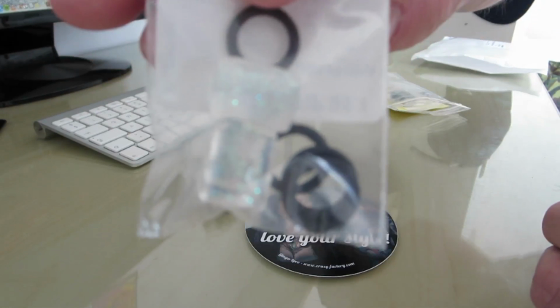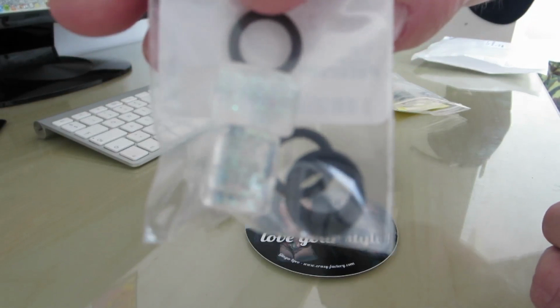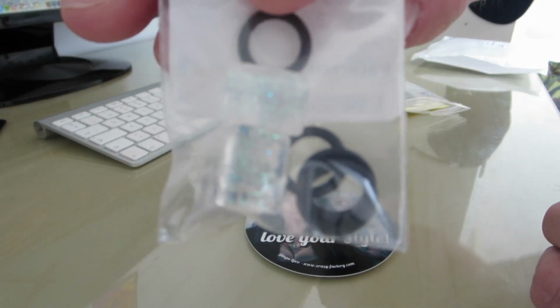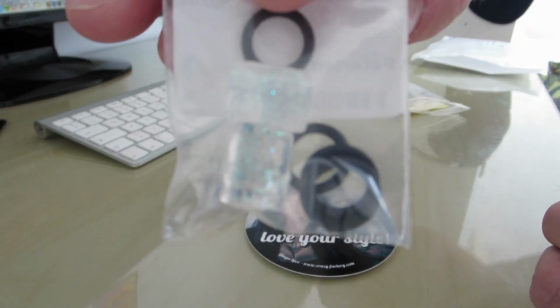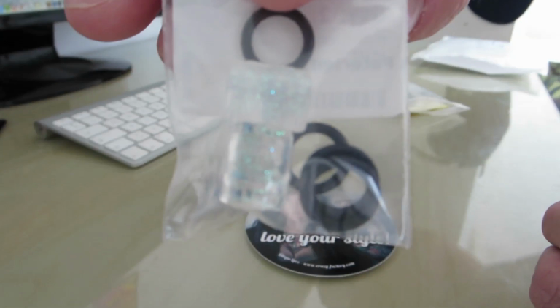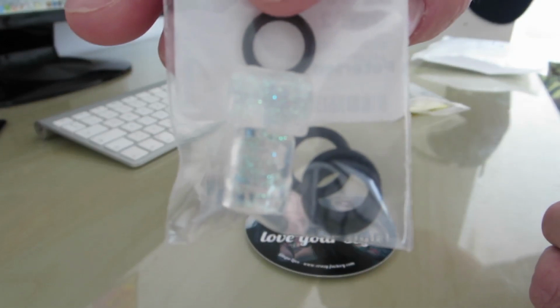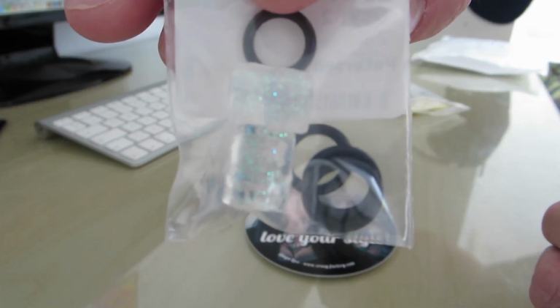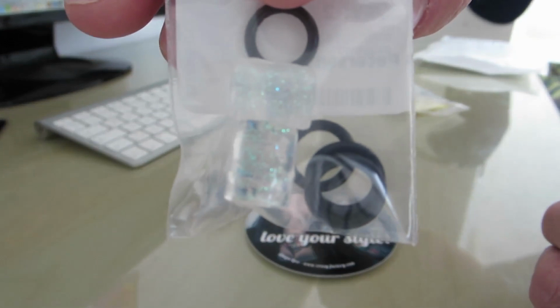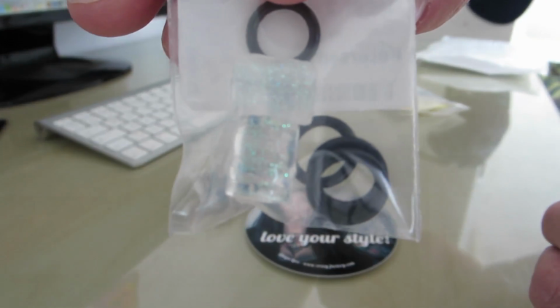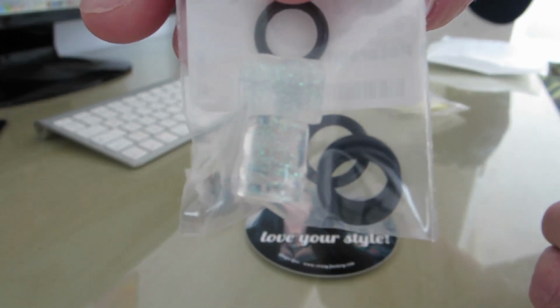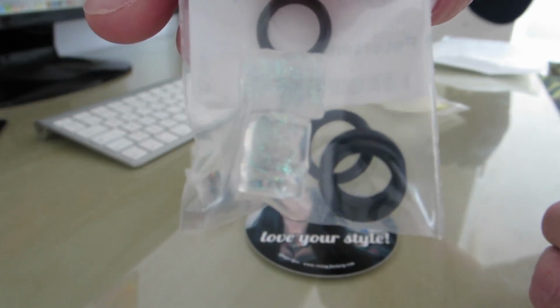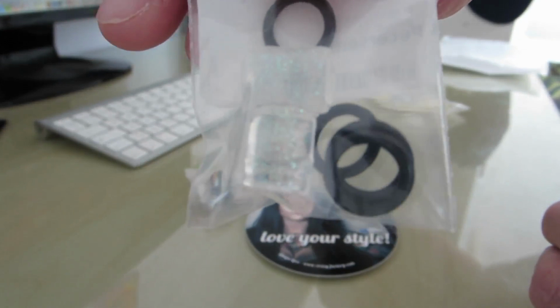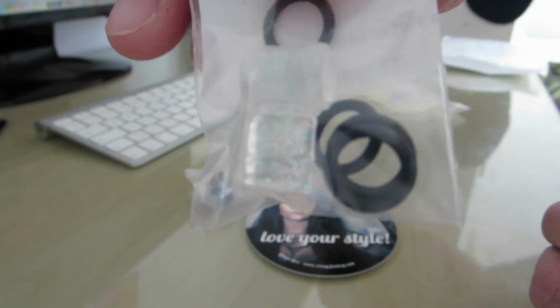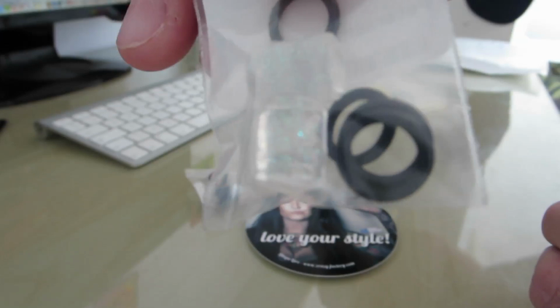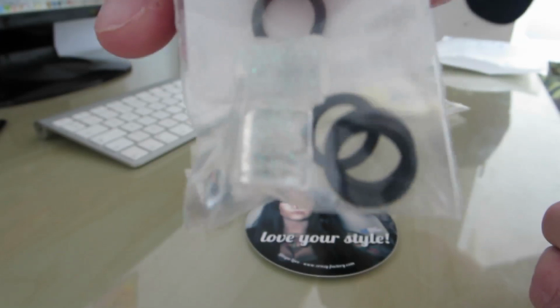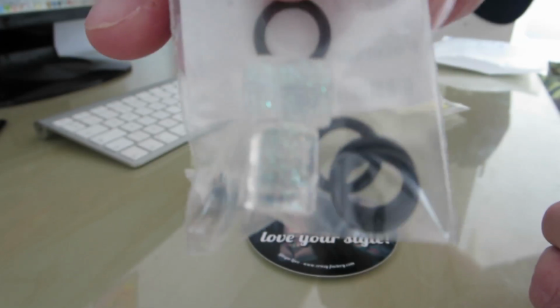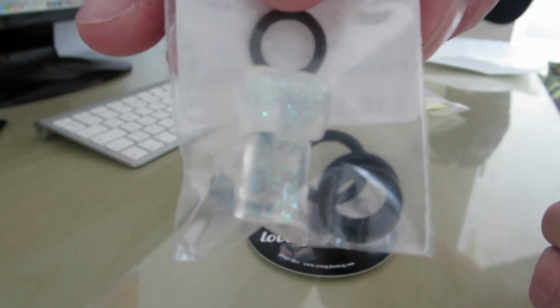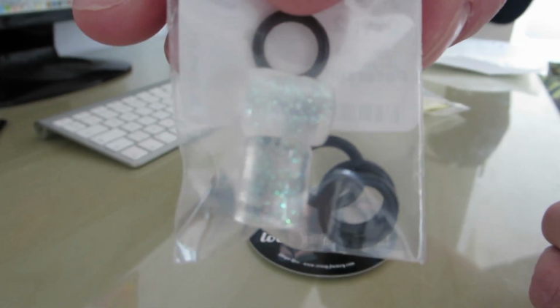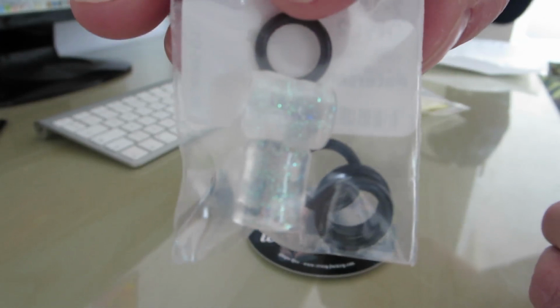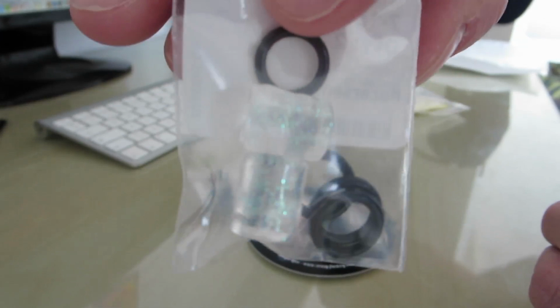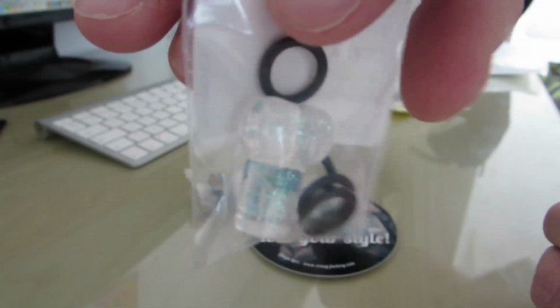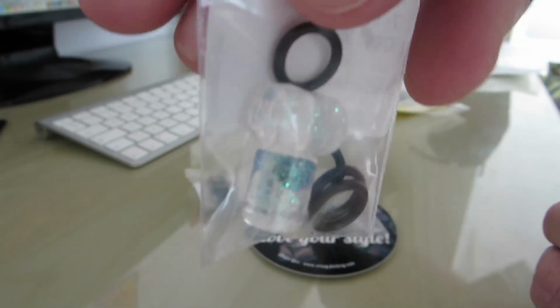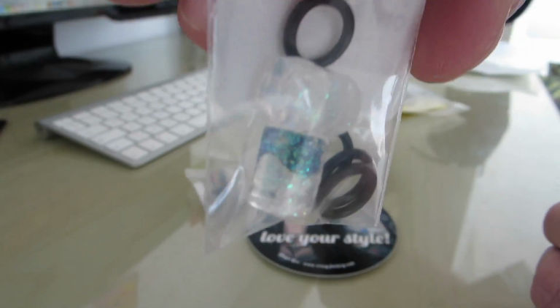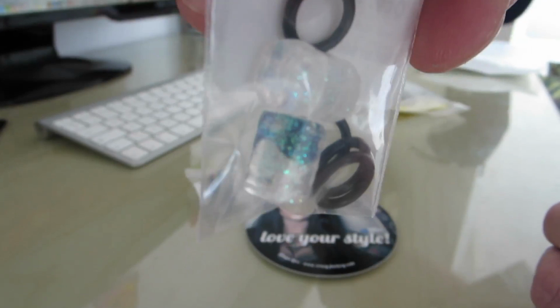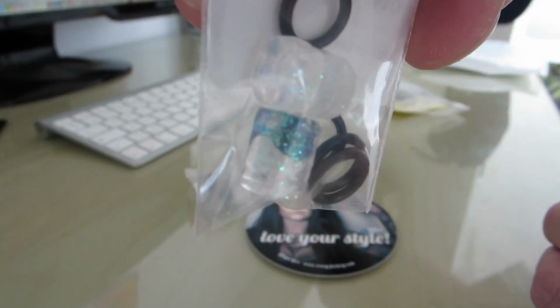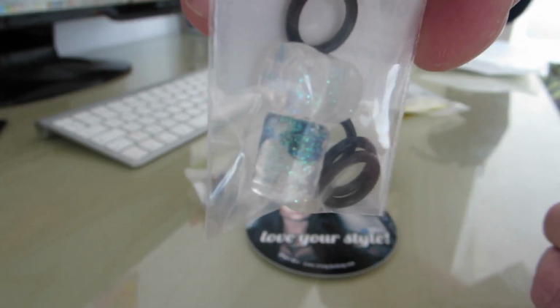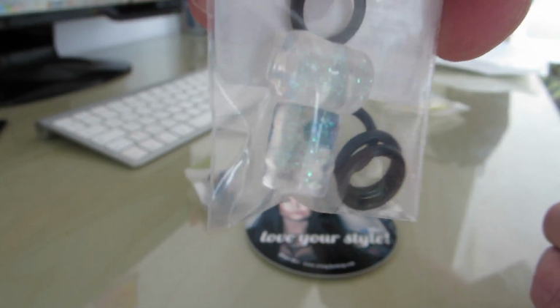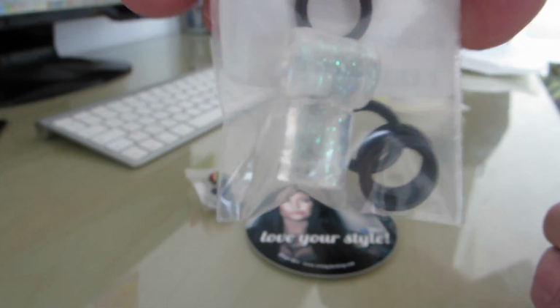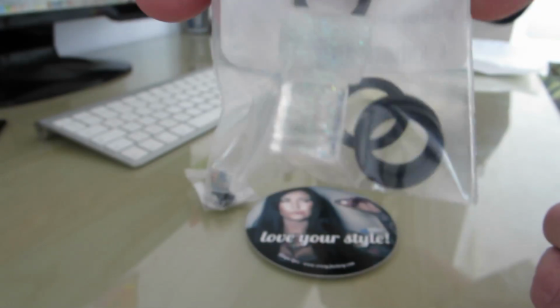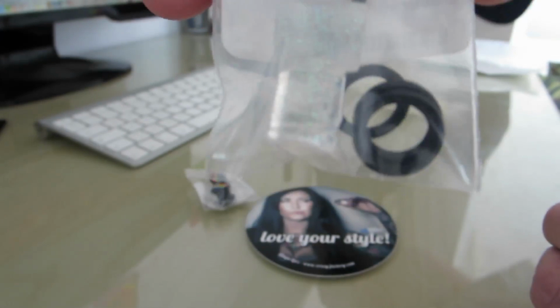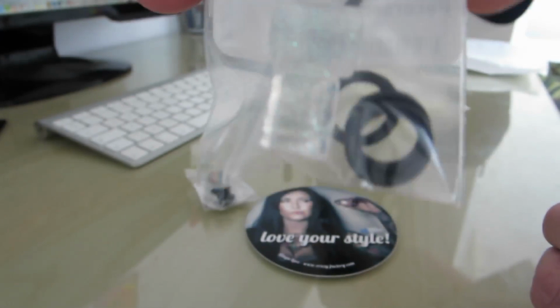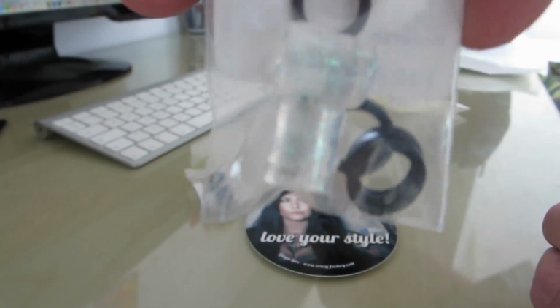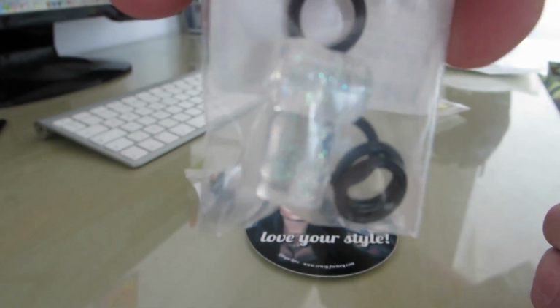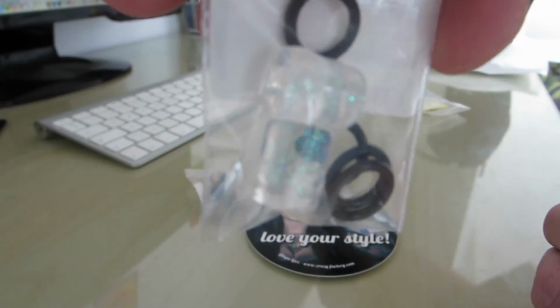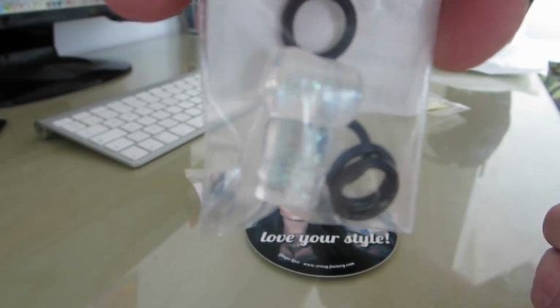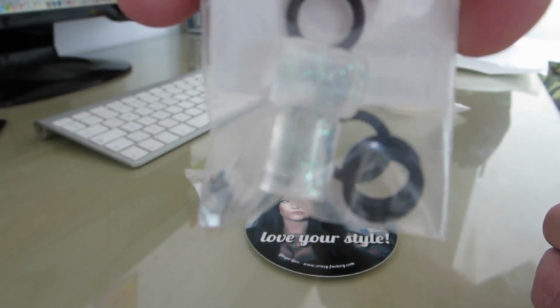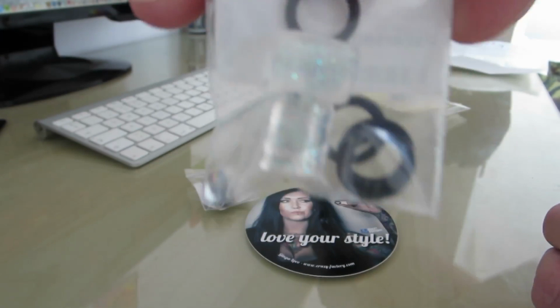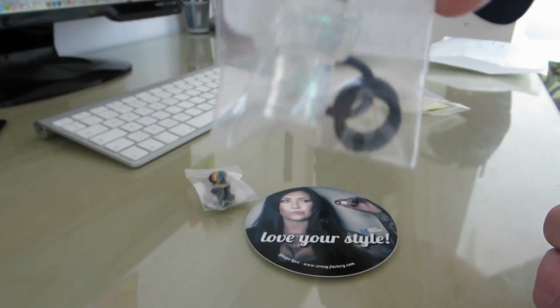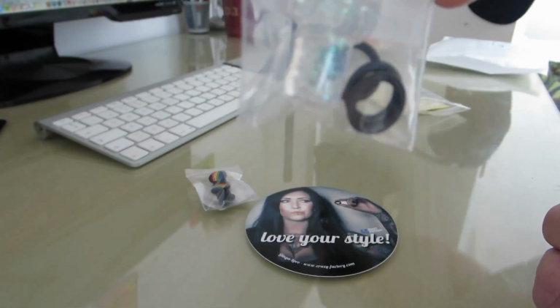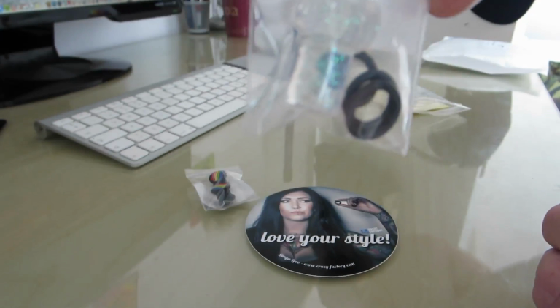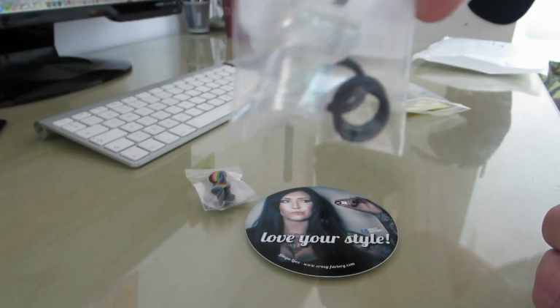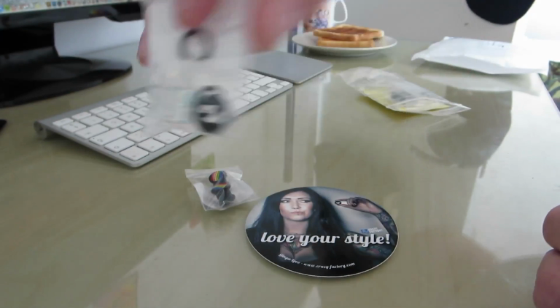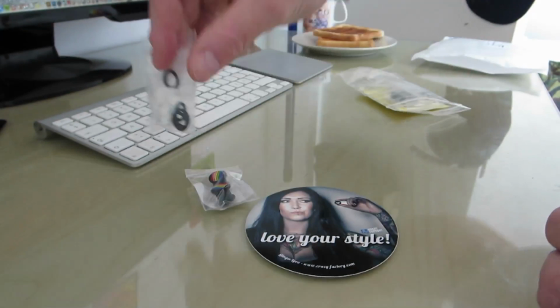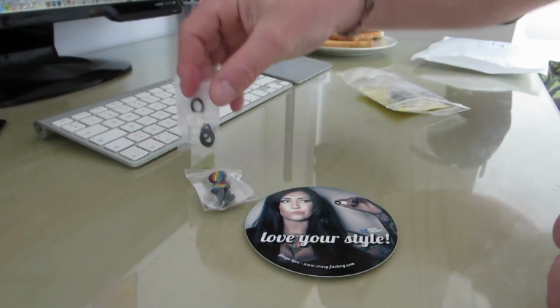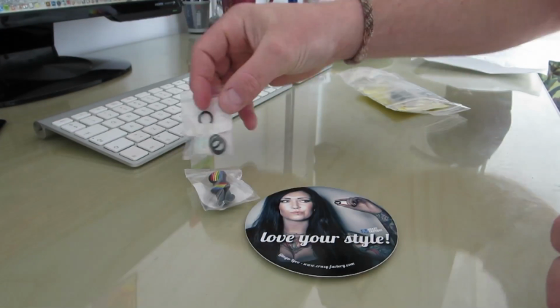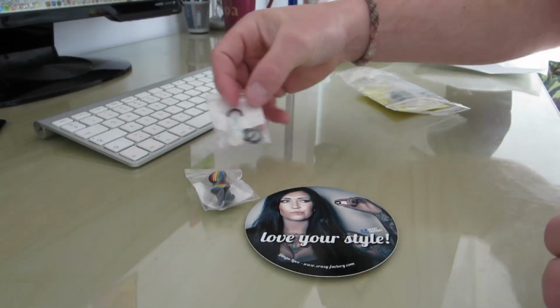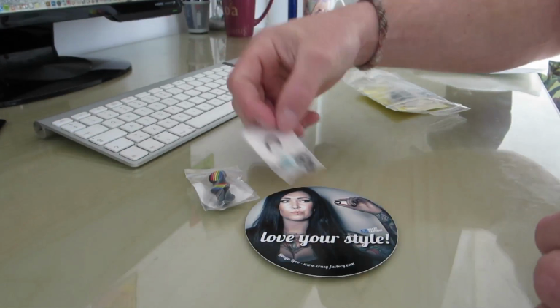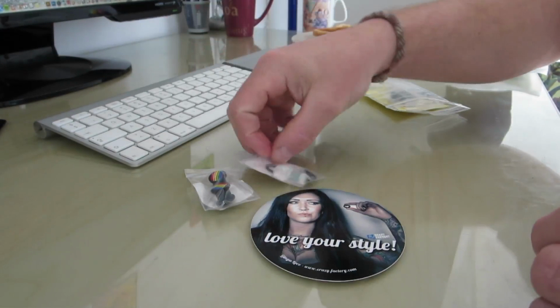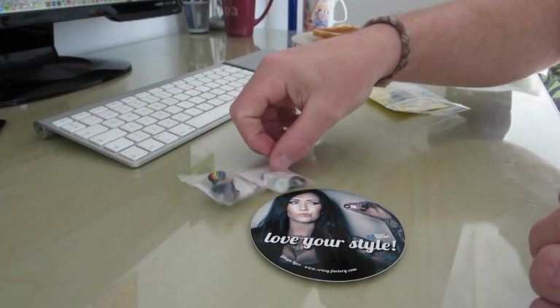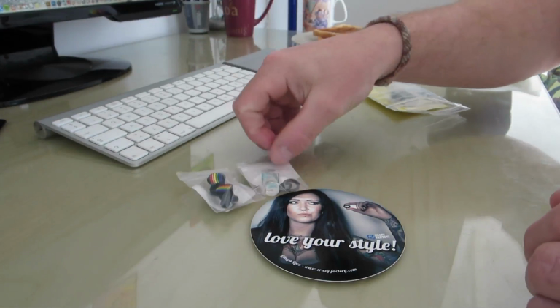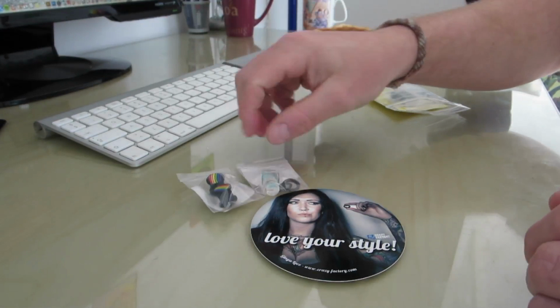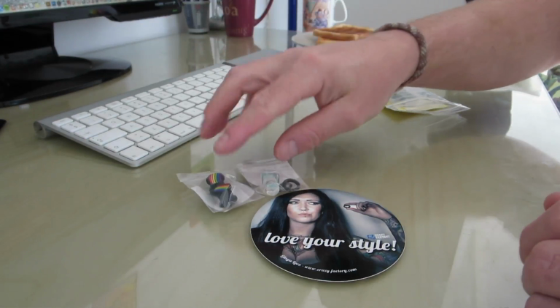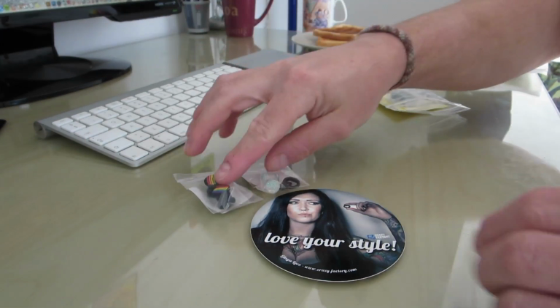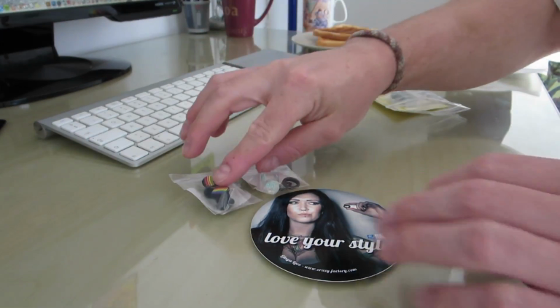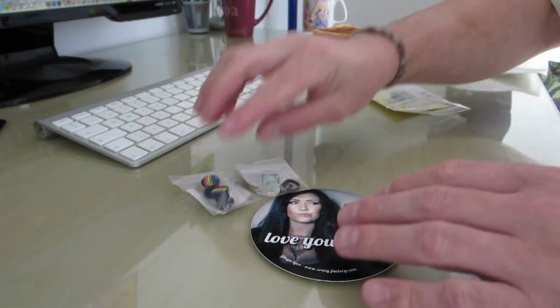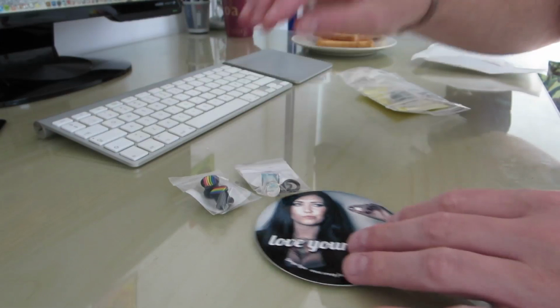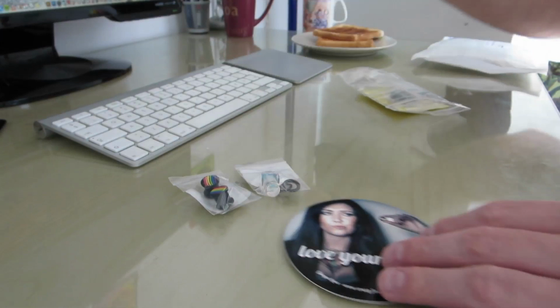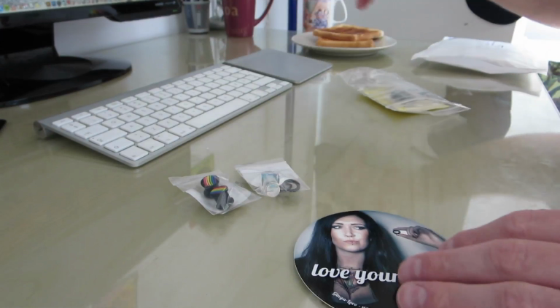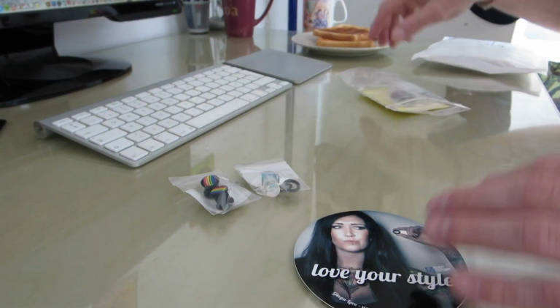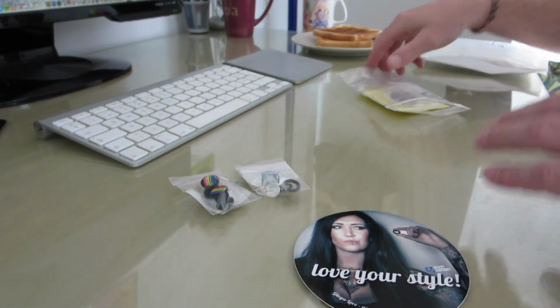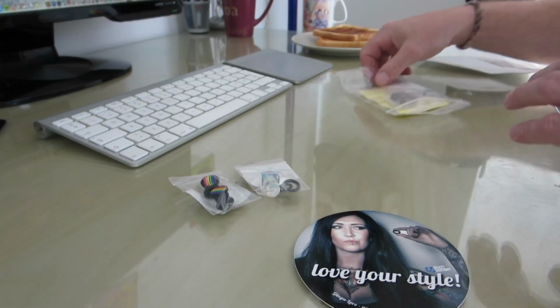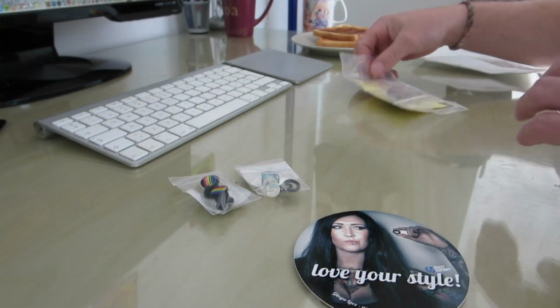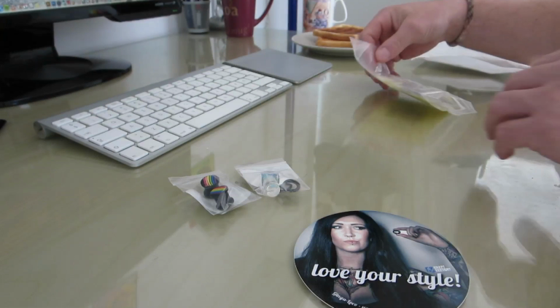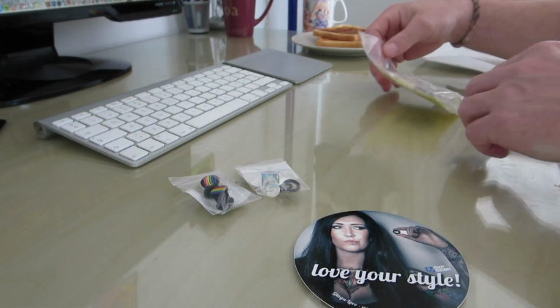I don't know if you guys can see the glitter in them. They look nice in the sunshine definitely. So two sets of earplugs.